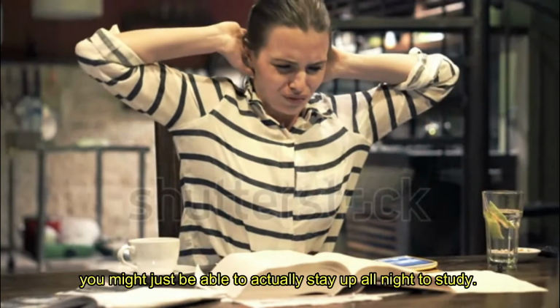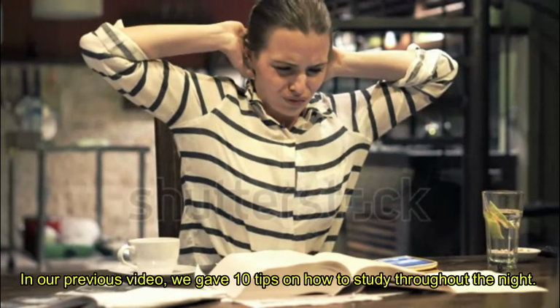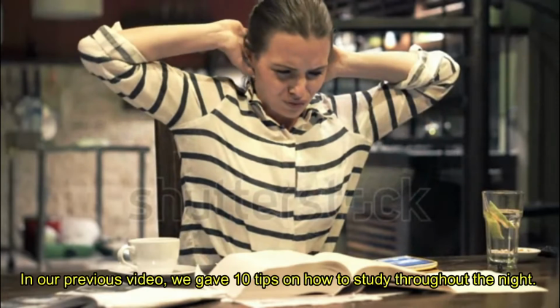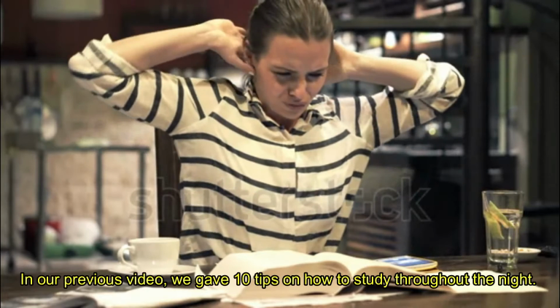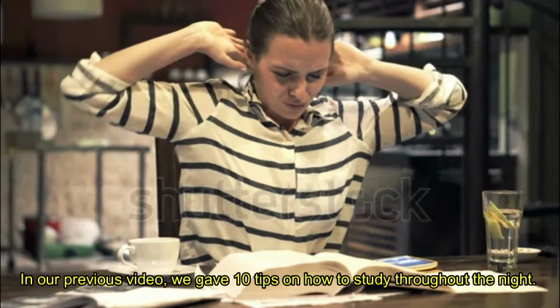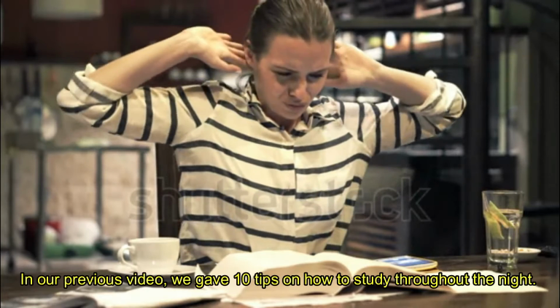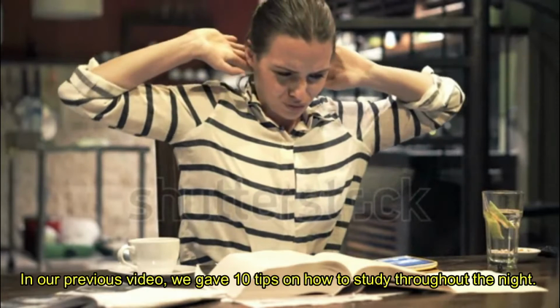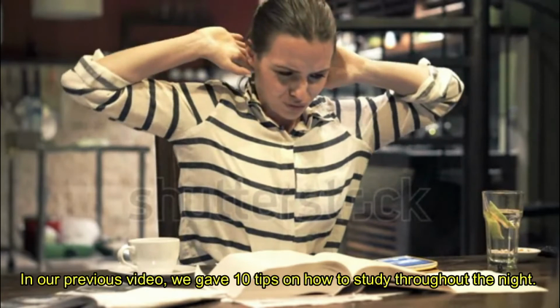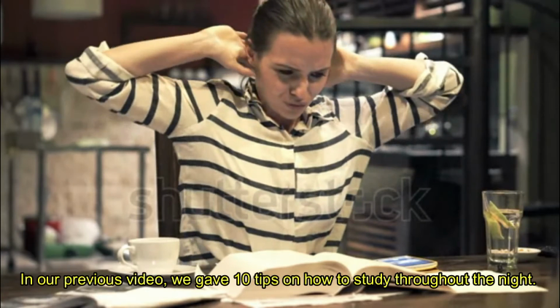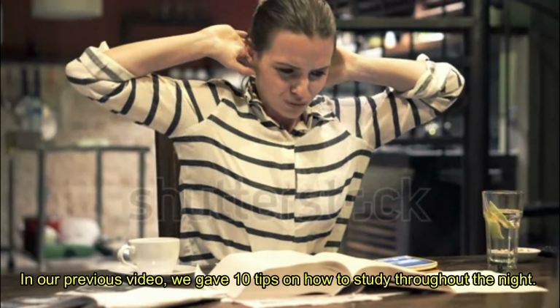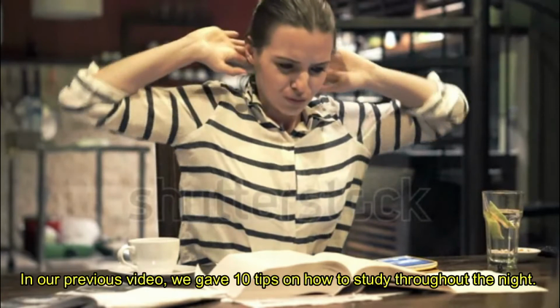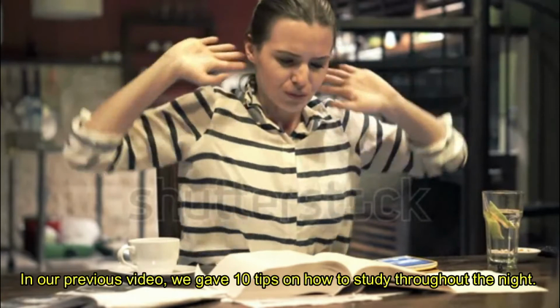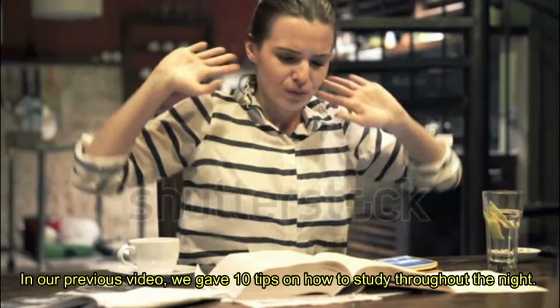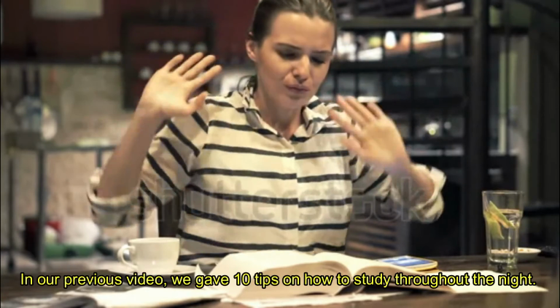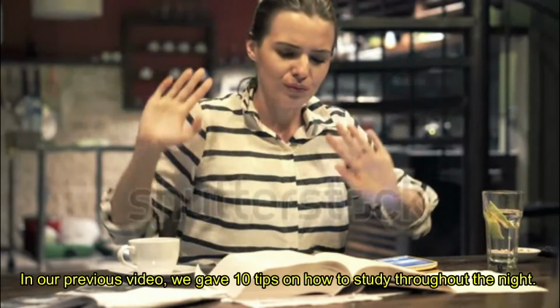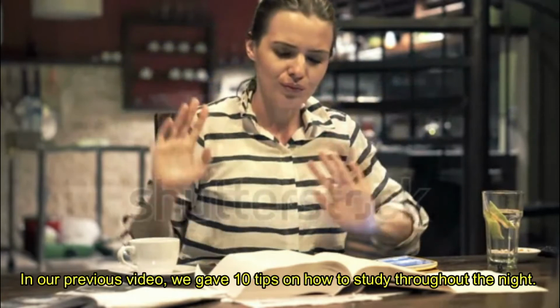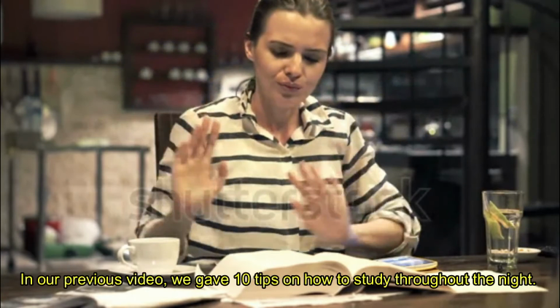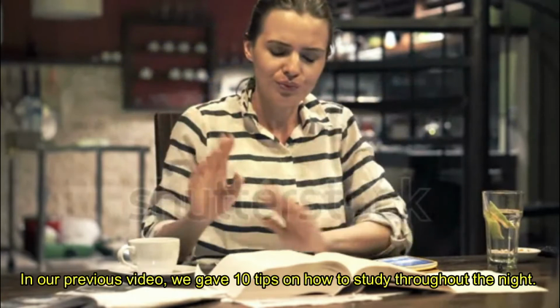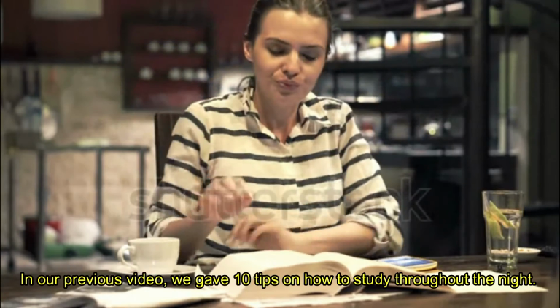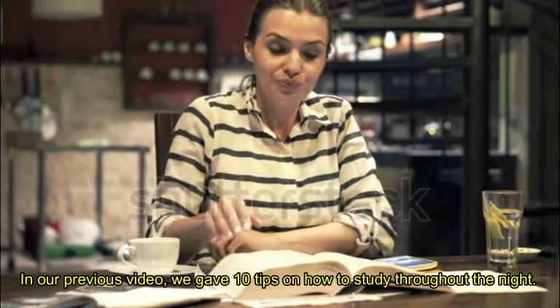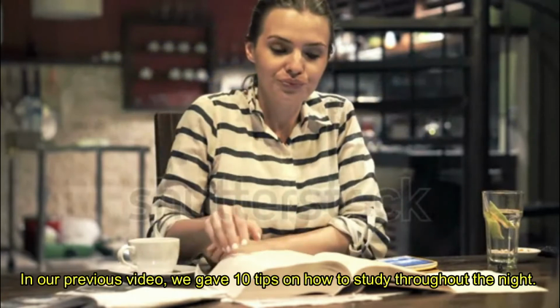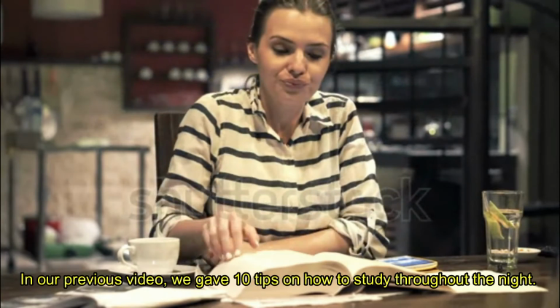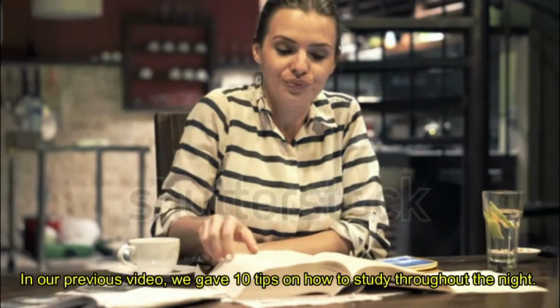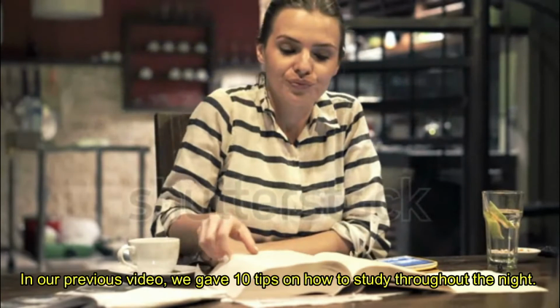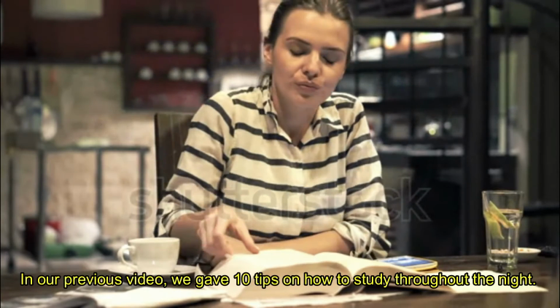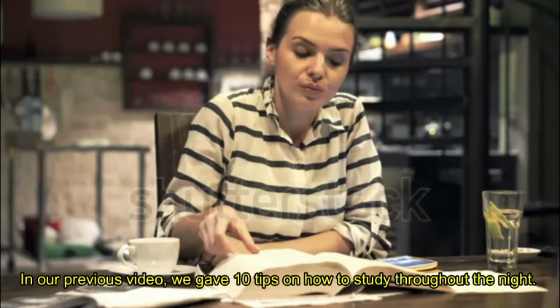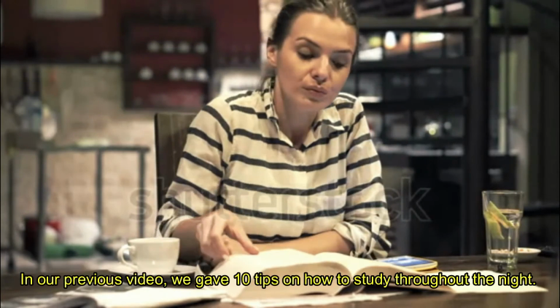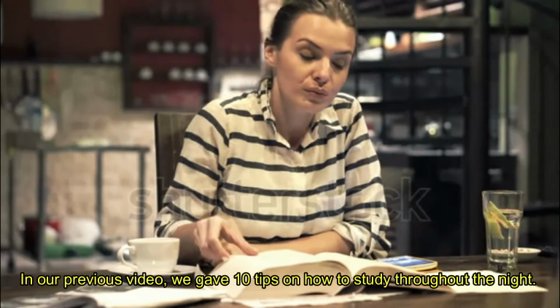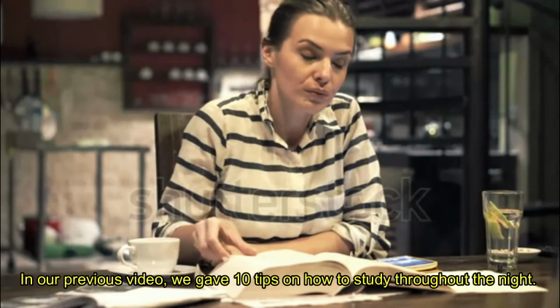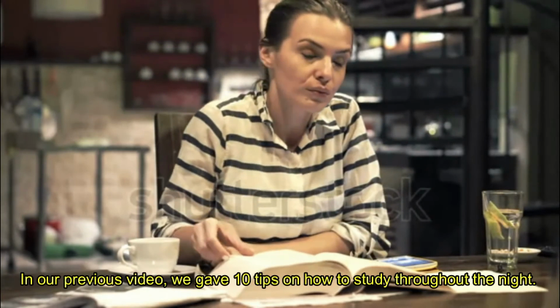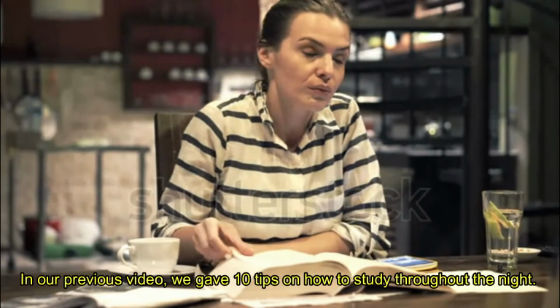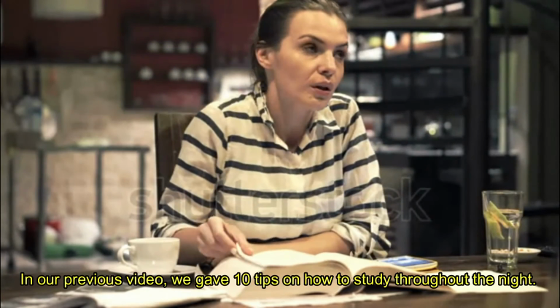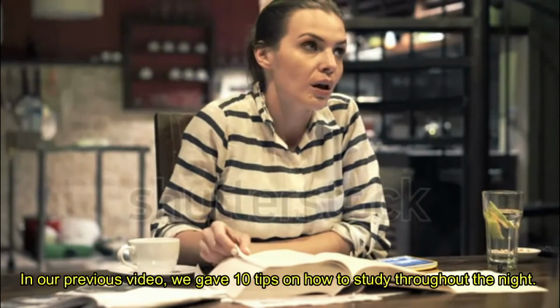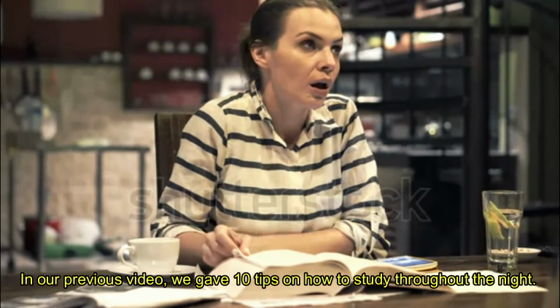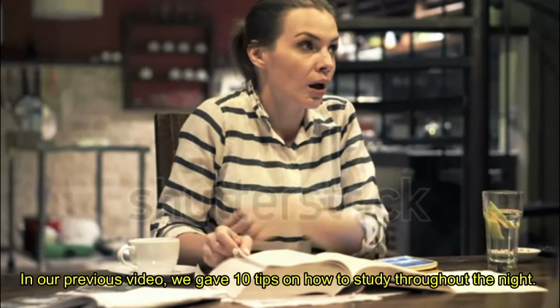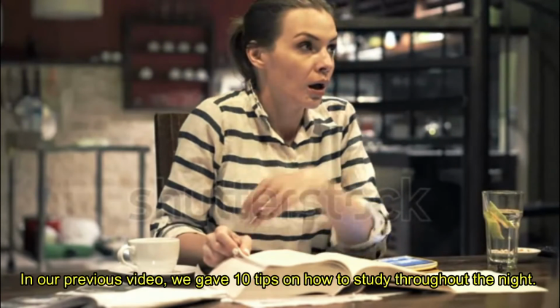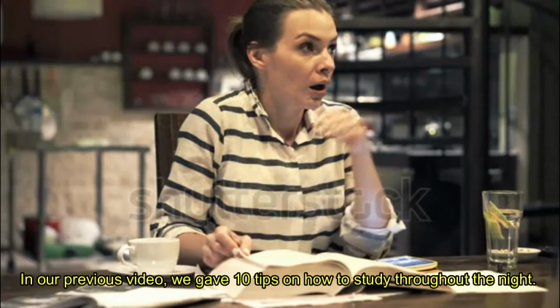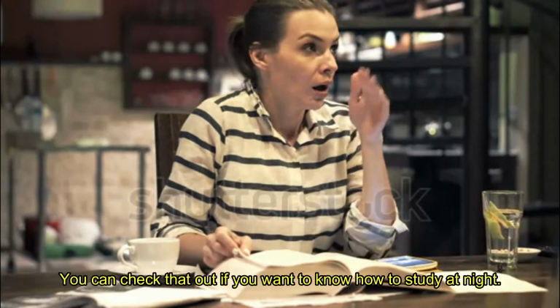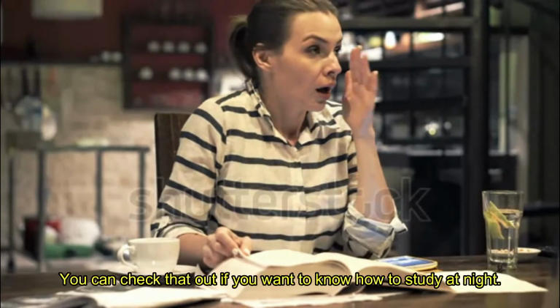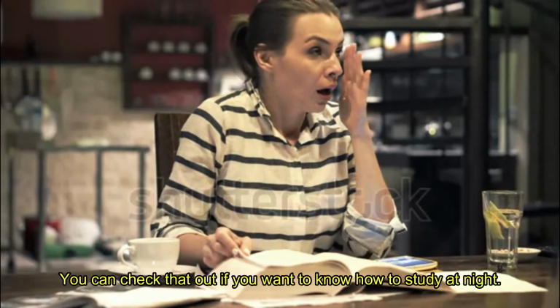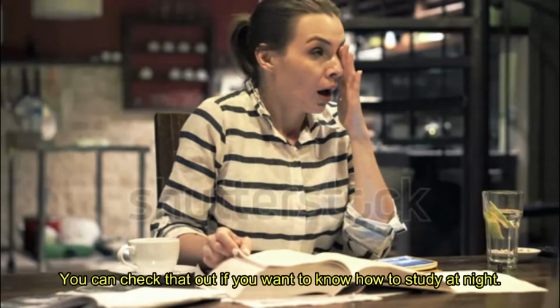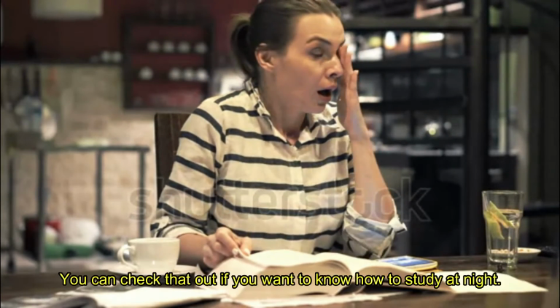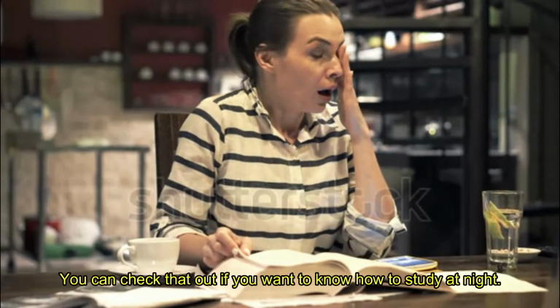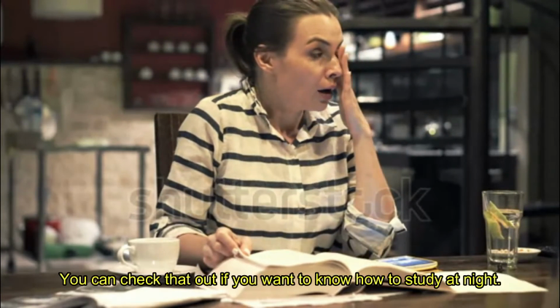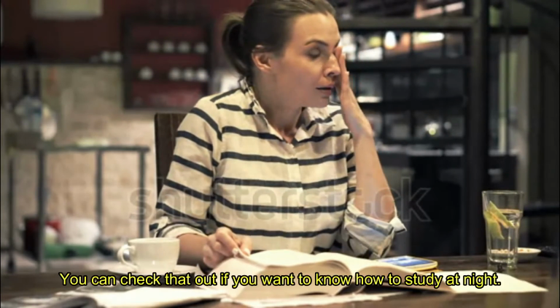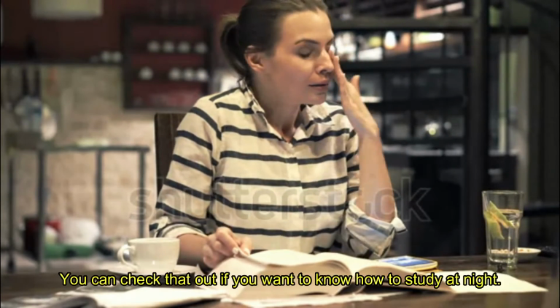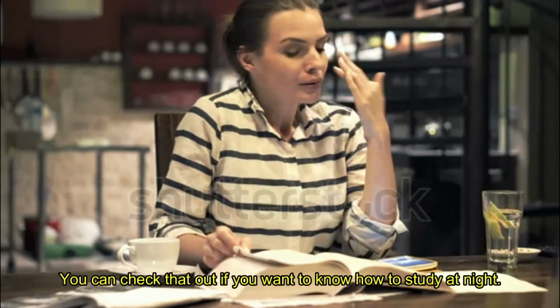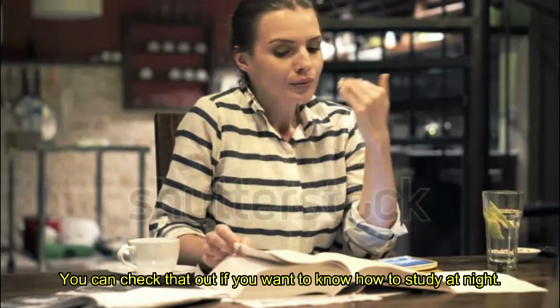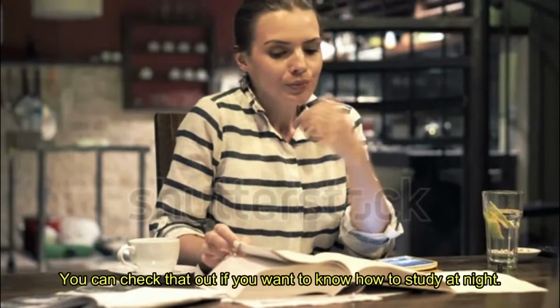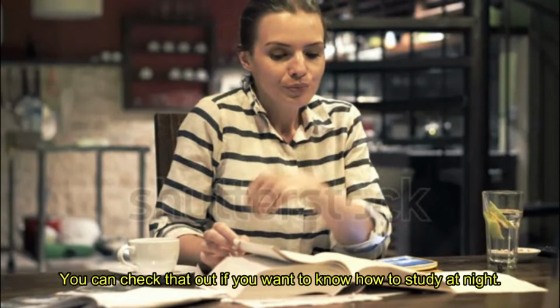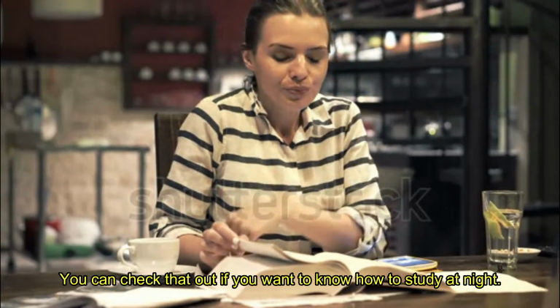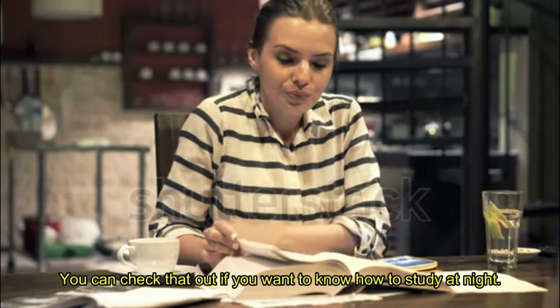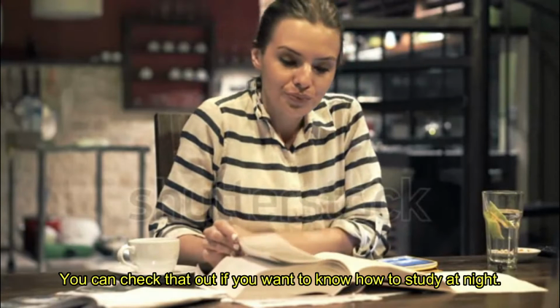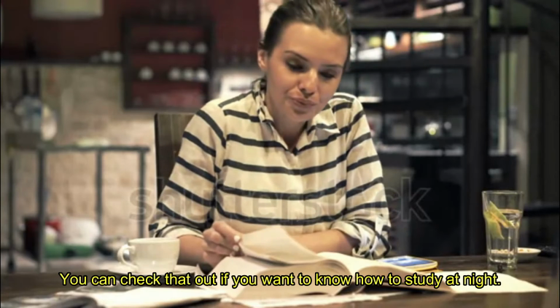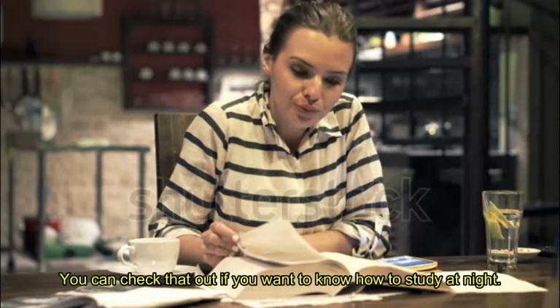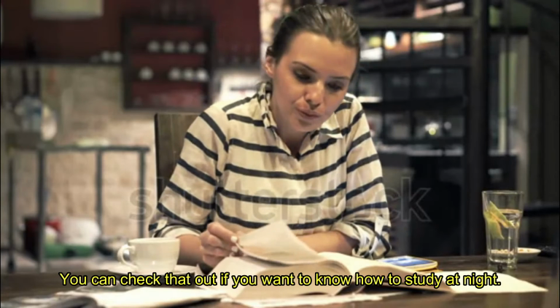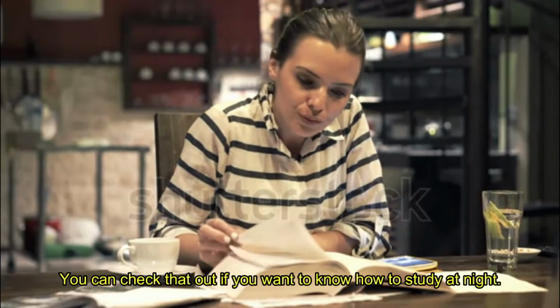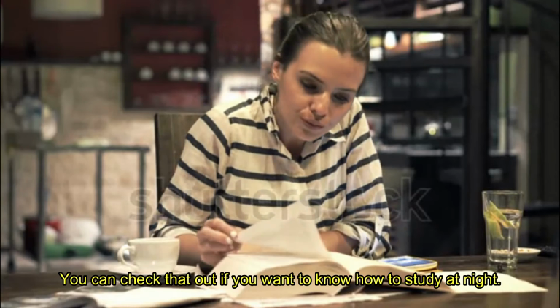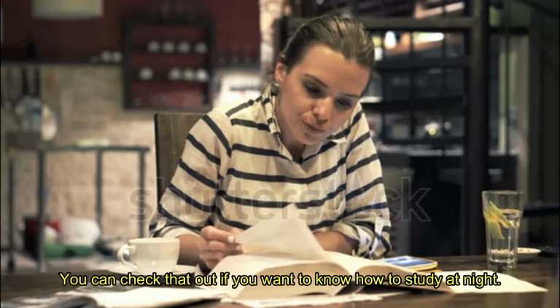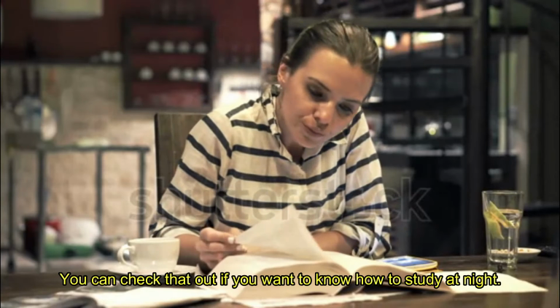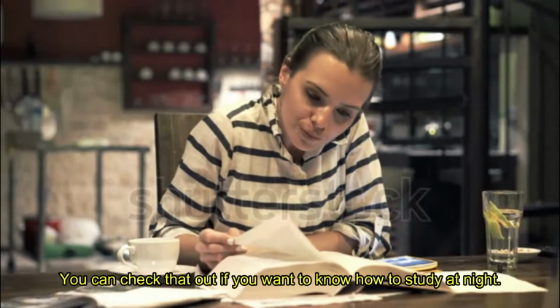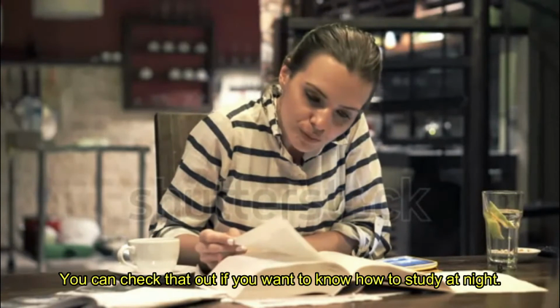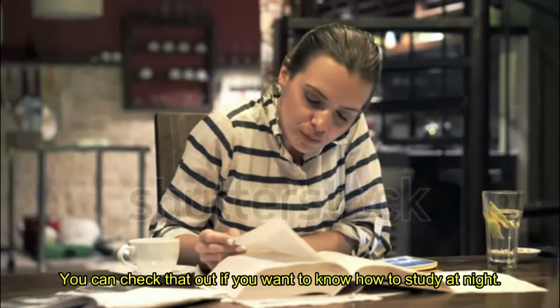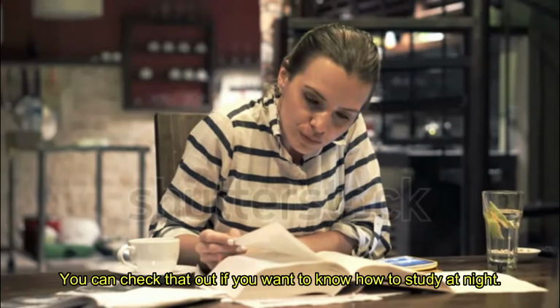In our previous video, we gave 10 tips on how to study throughout the night. You can check that out if you want to know how to study at night.